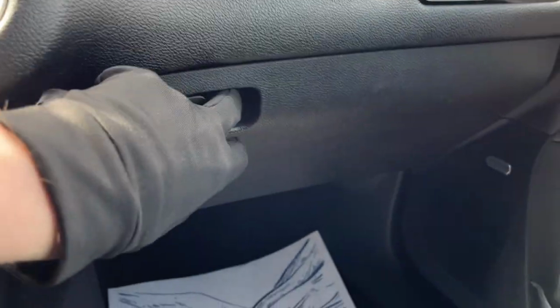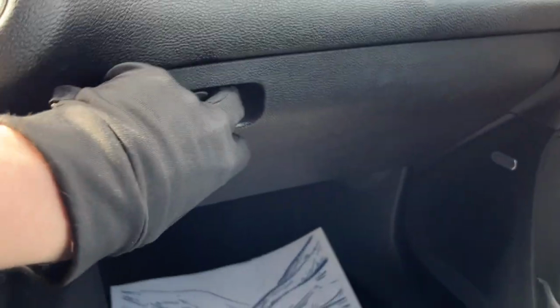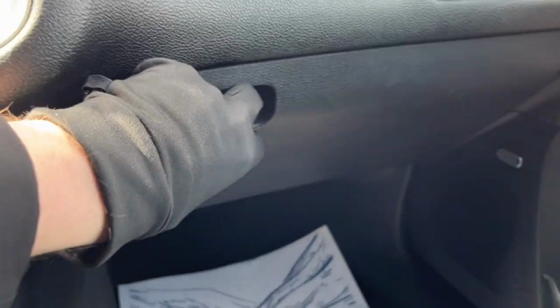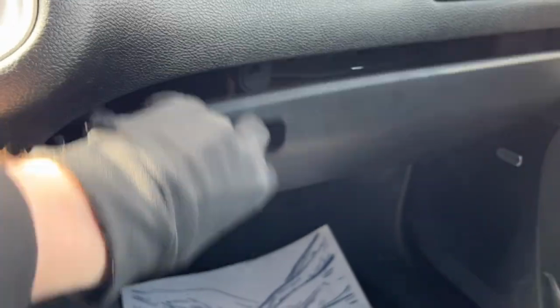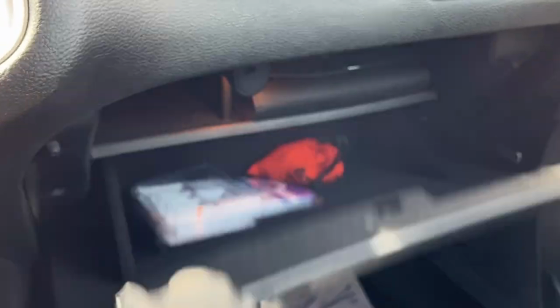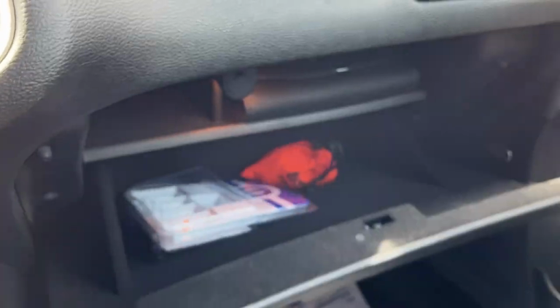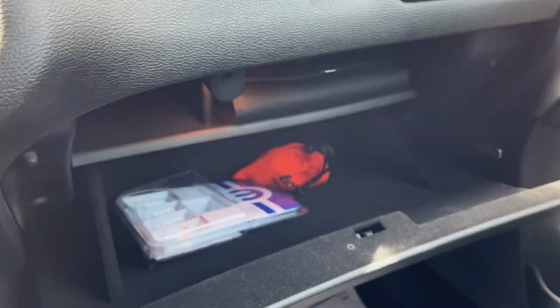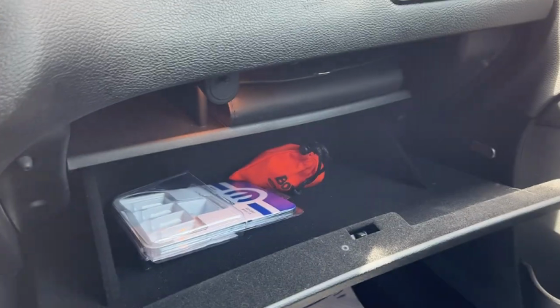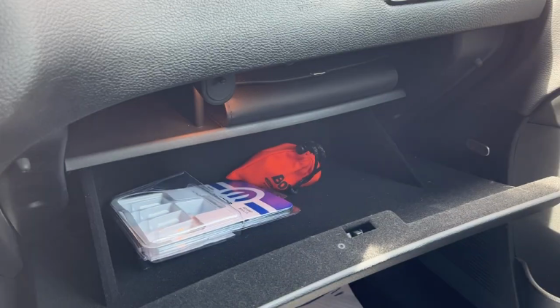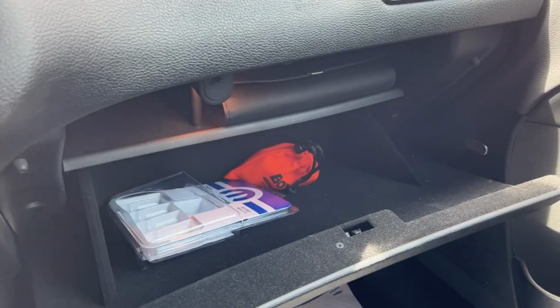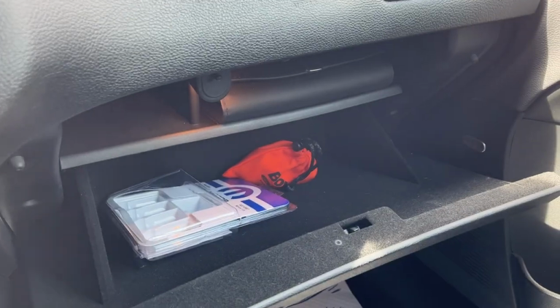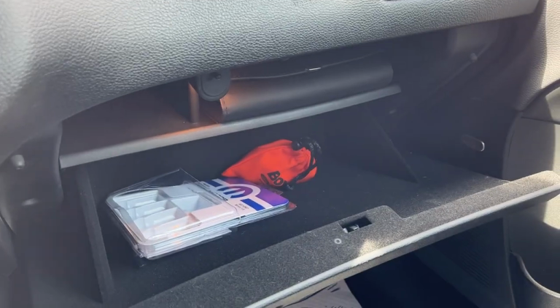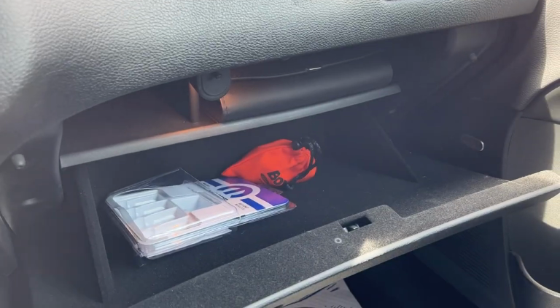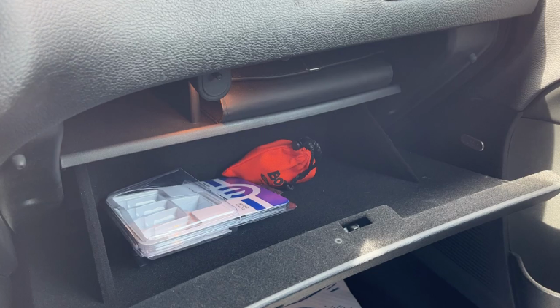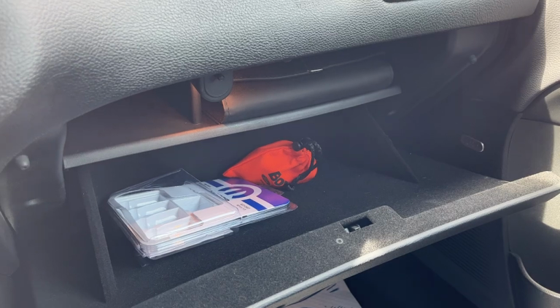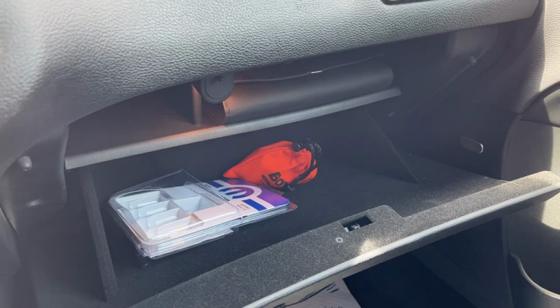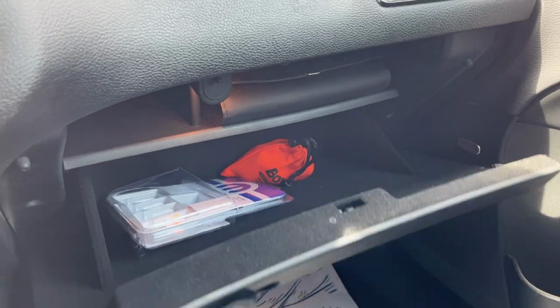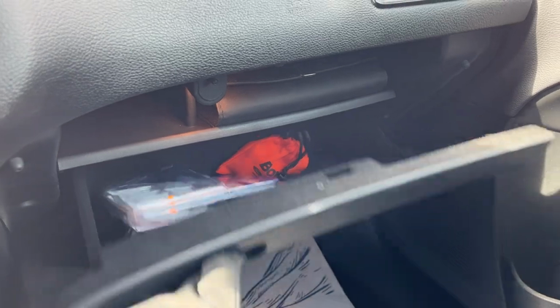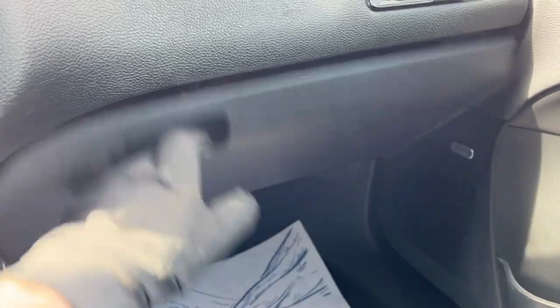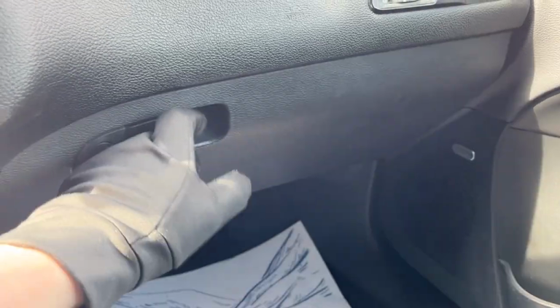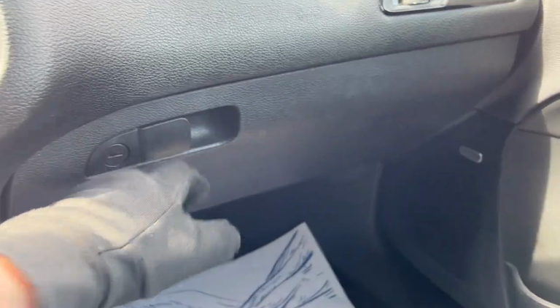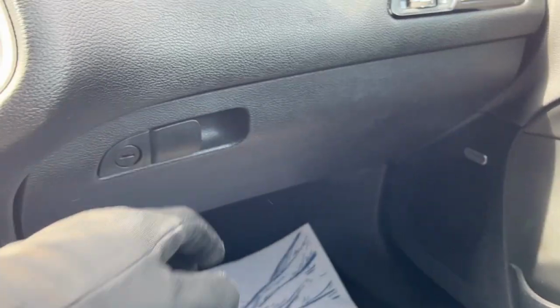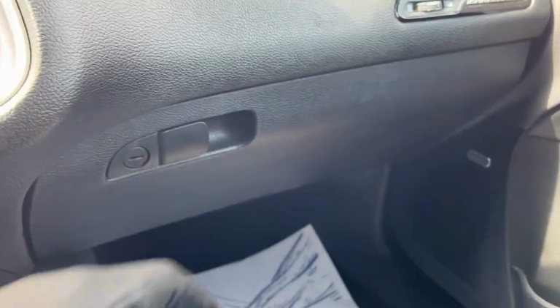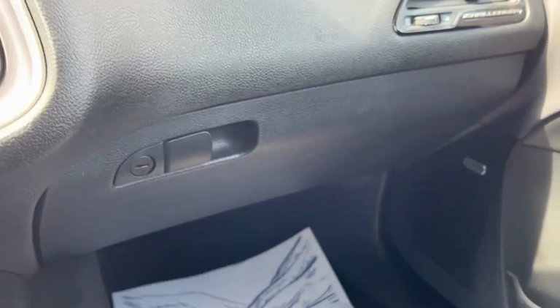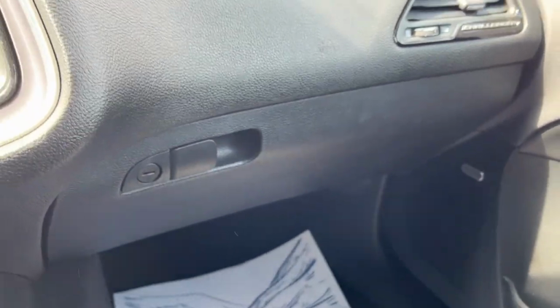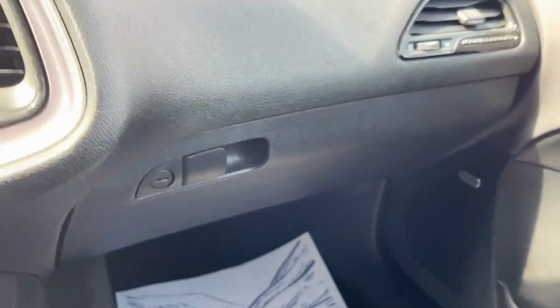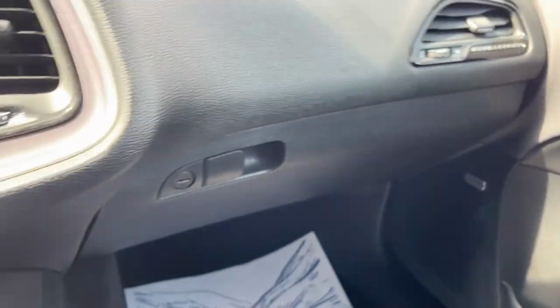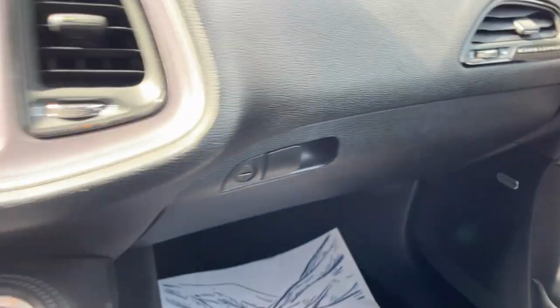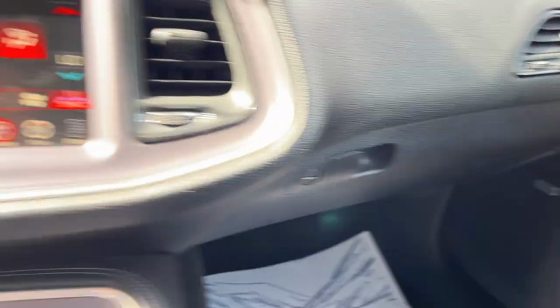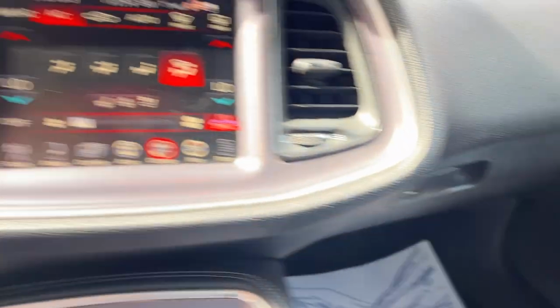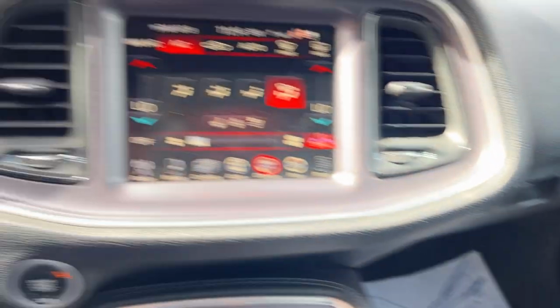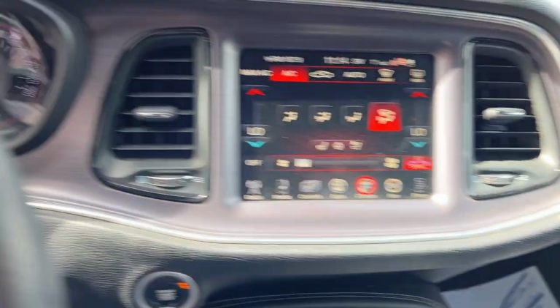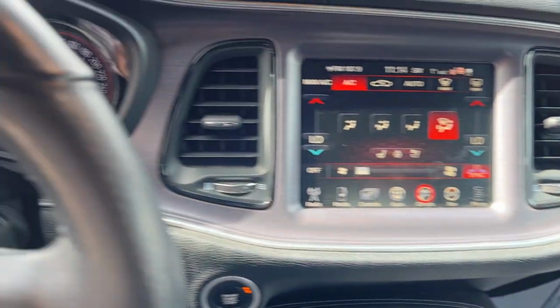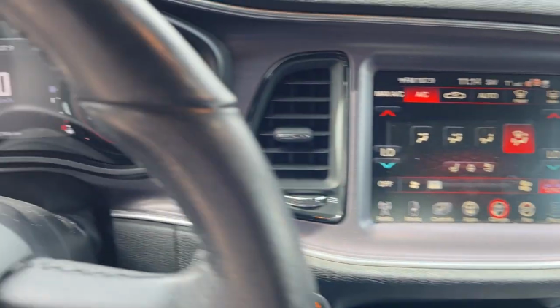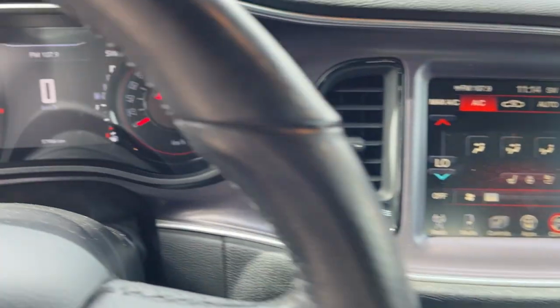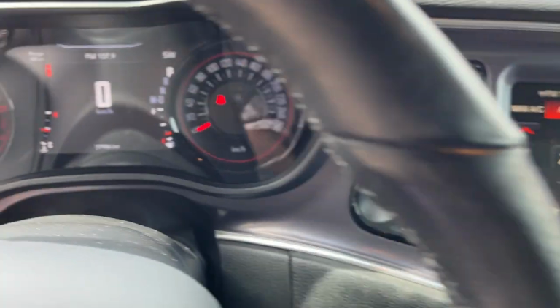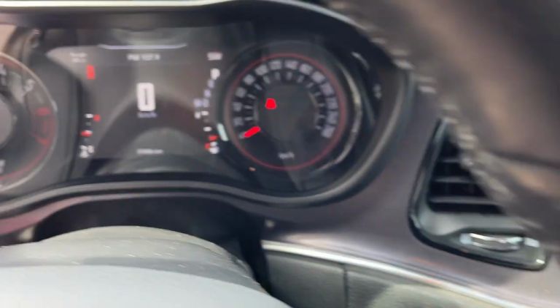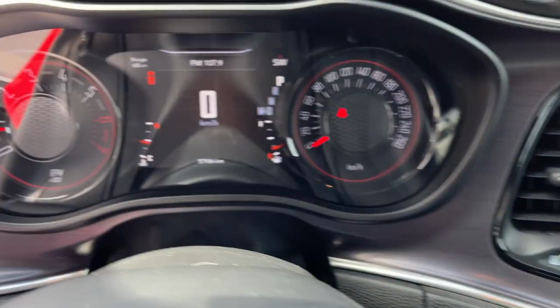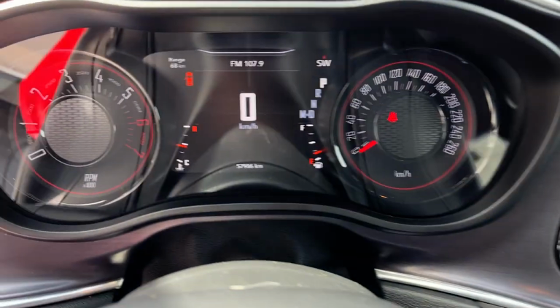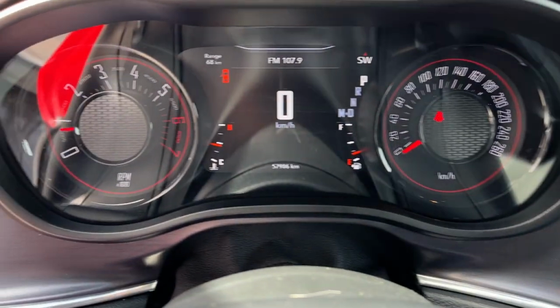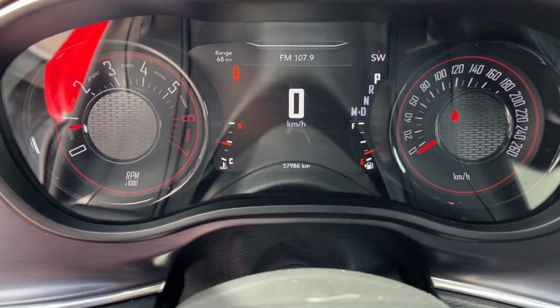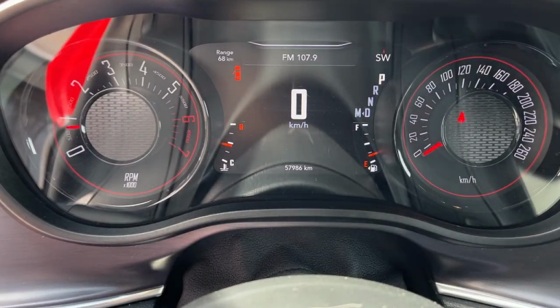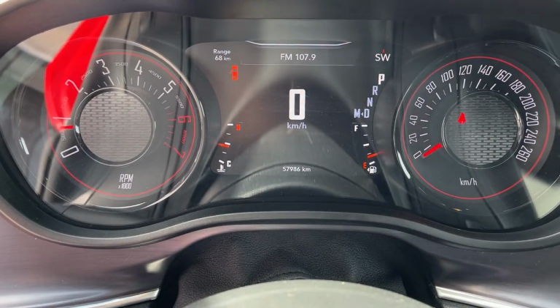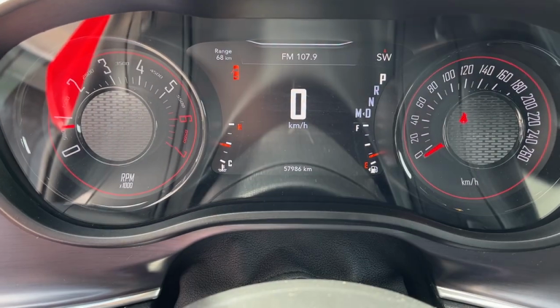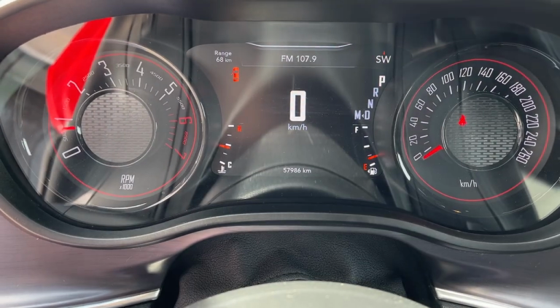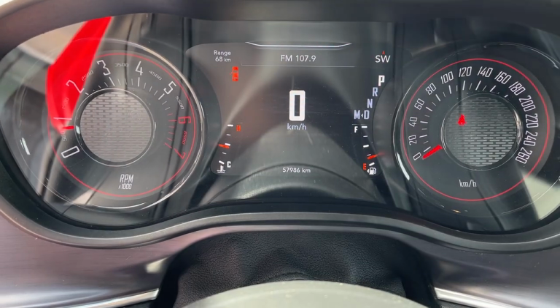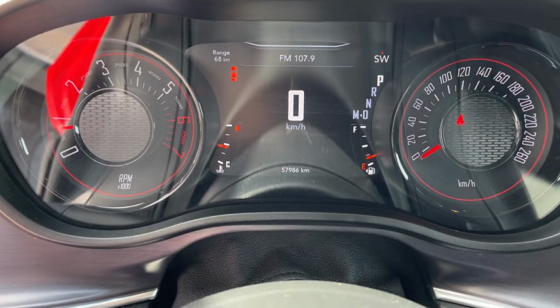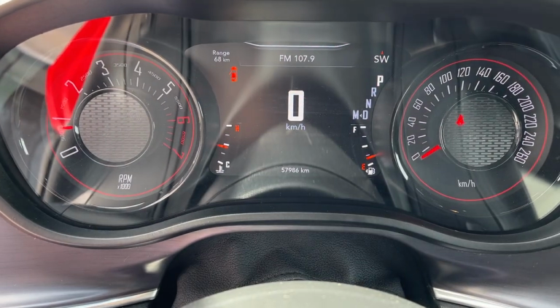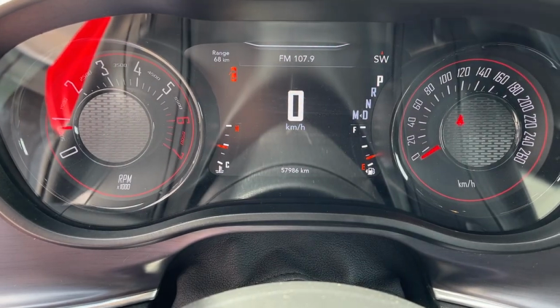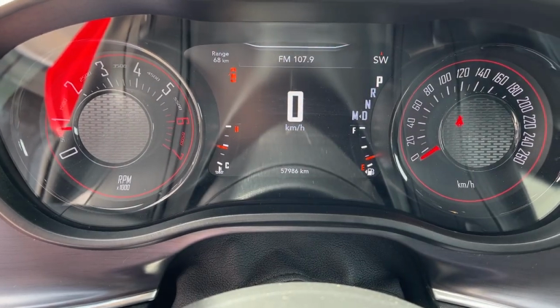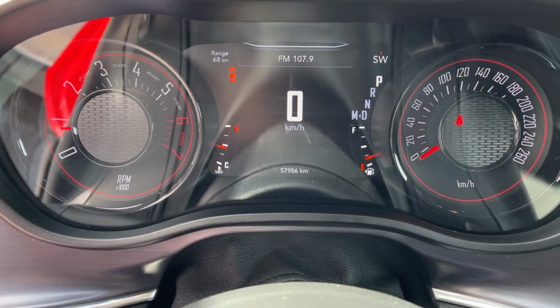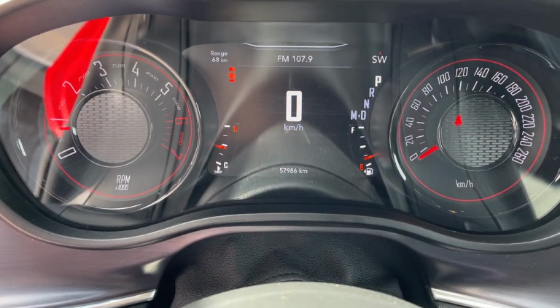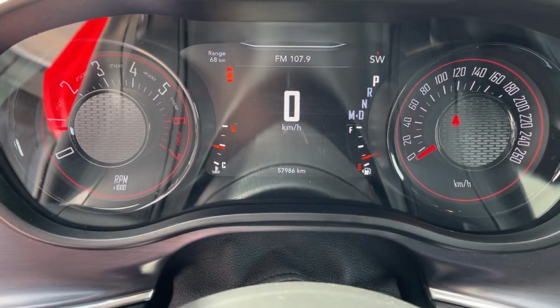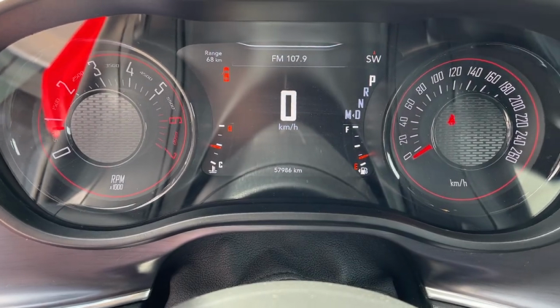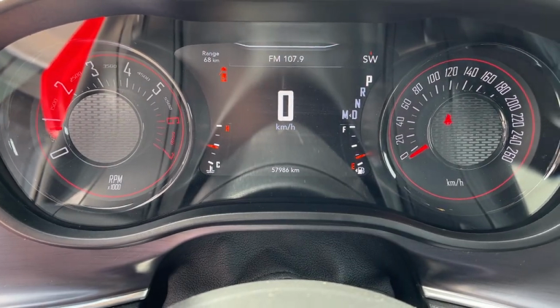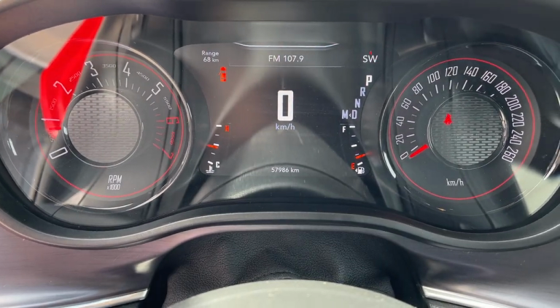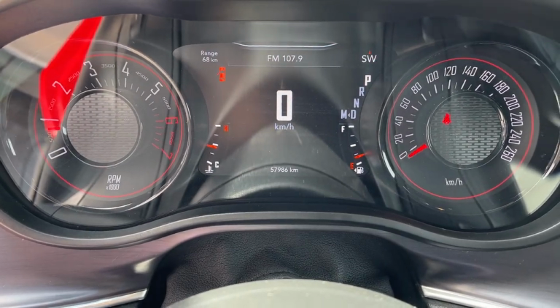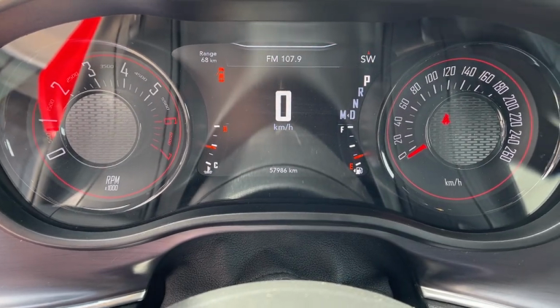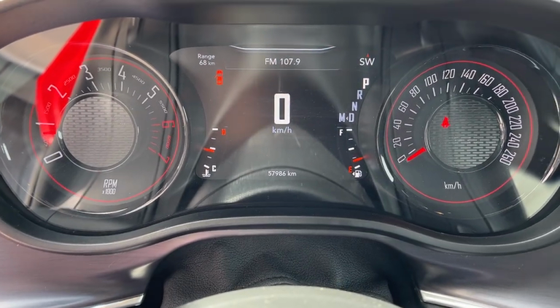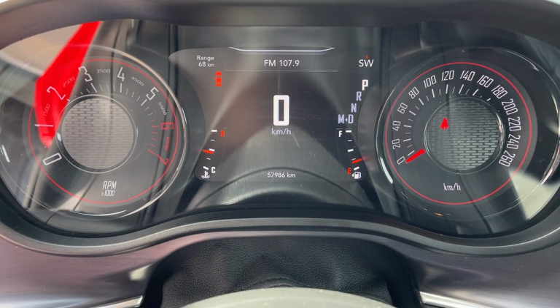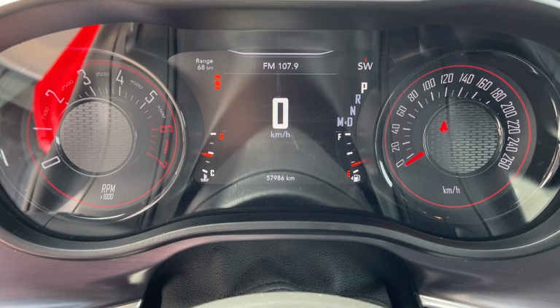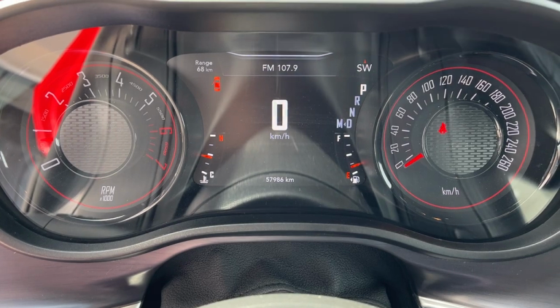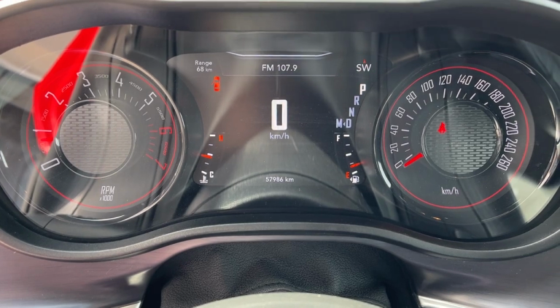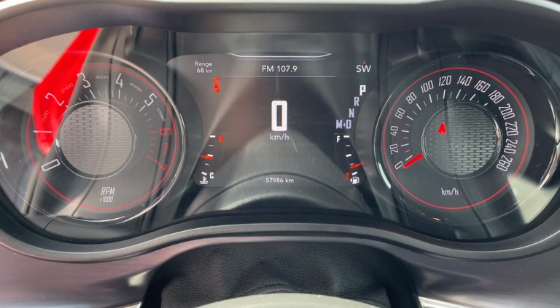You also have a nice lockable glove box on this vehicle. Really nice vehicle overall — no accidents and only under 58,000 kilometers on it.